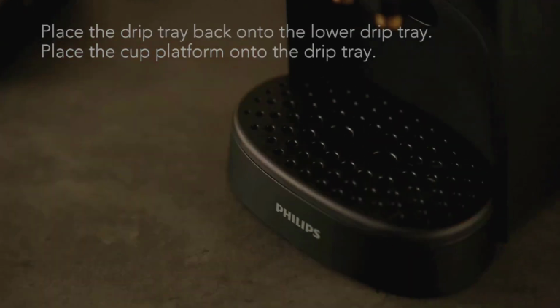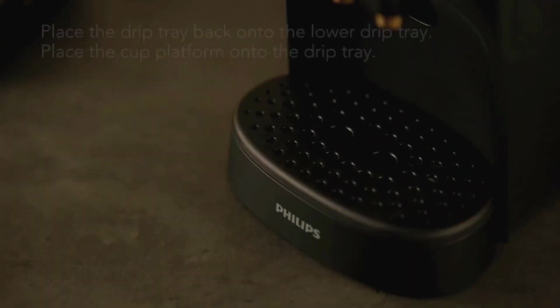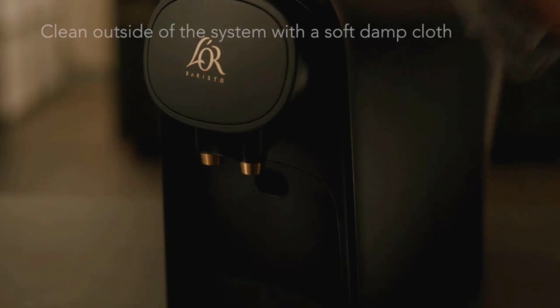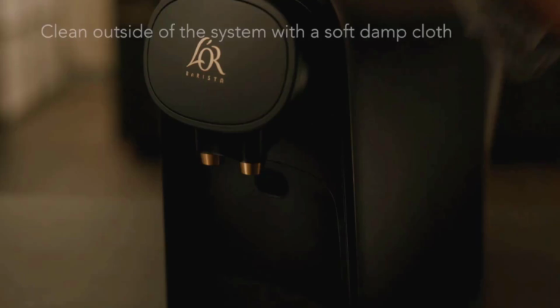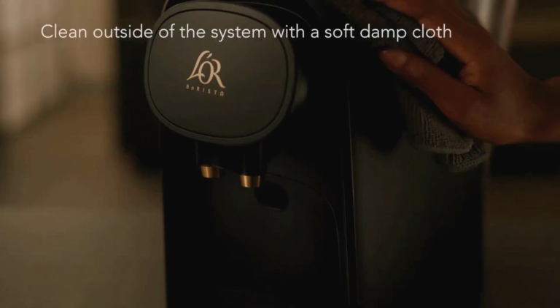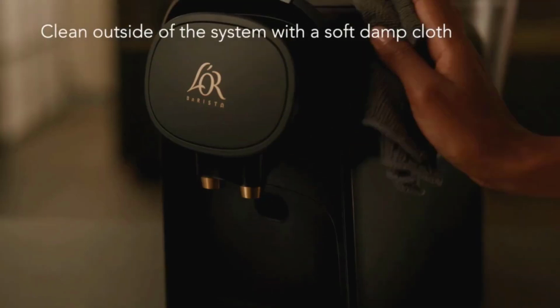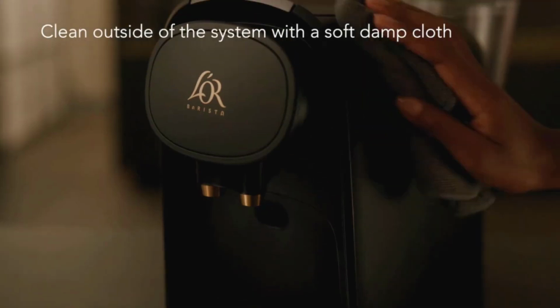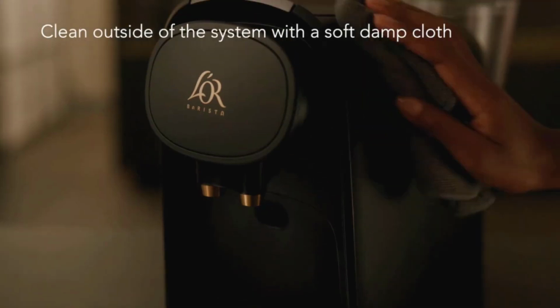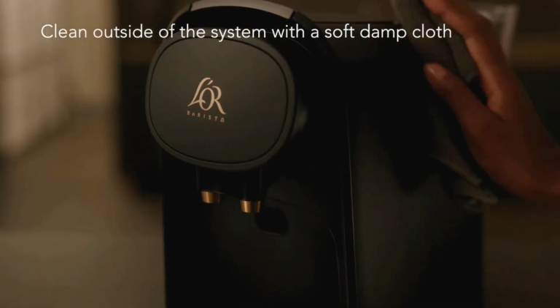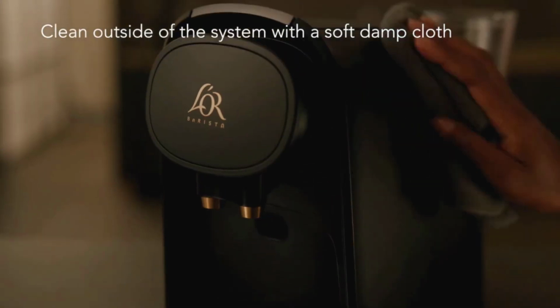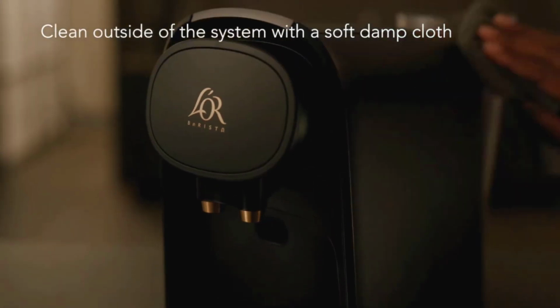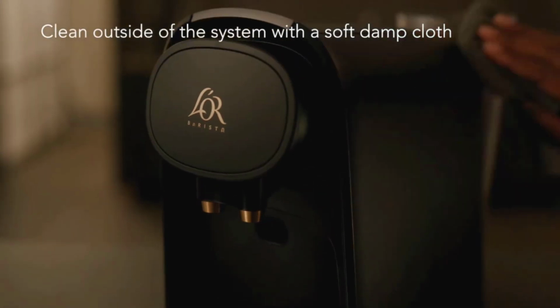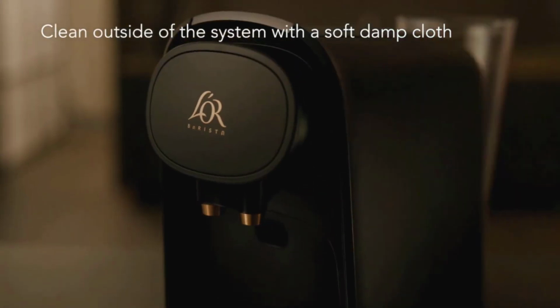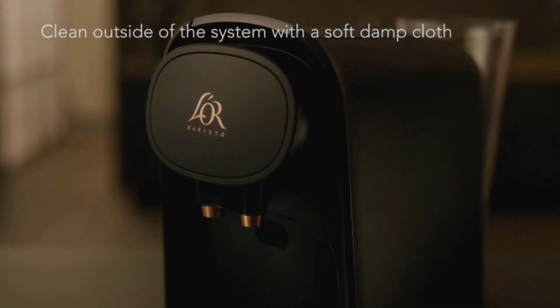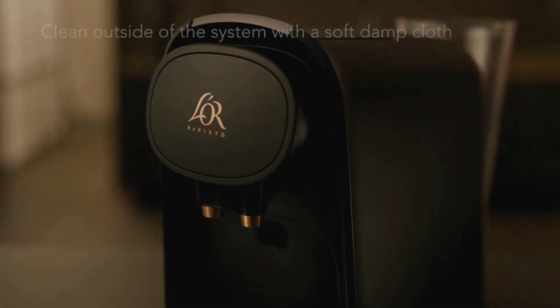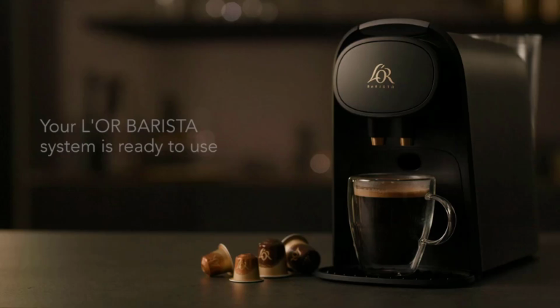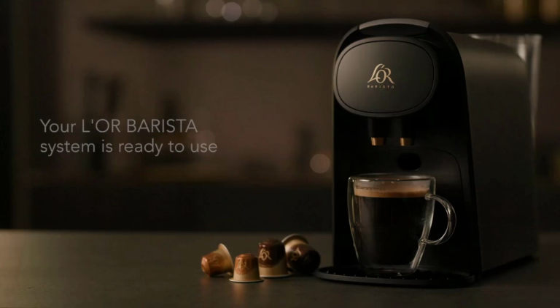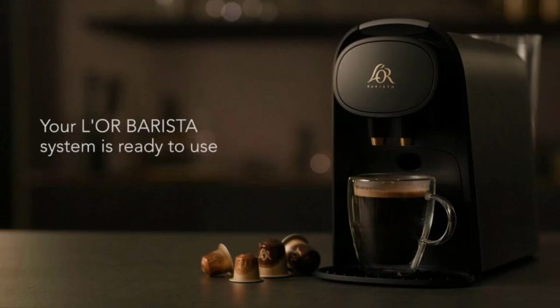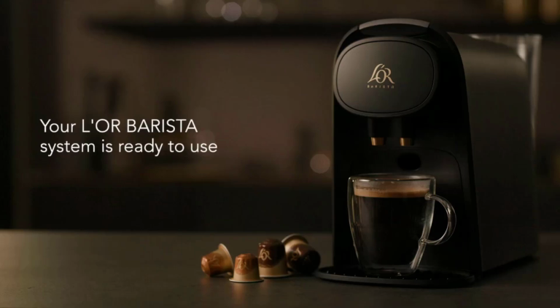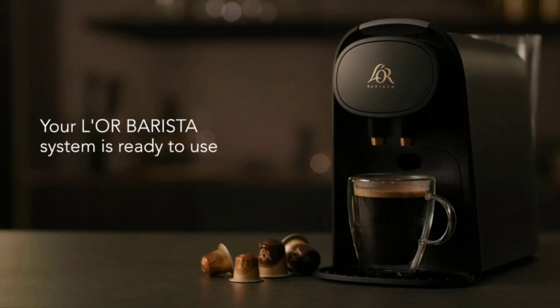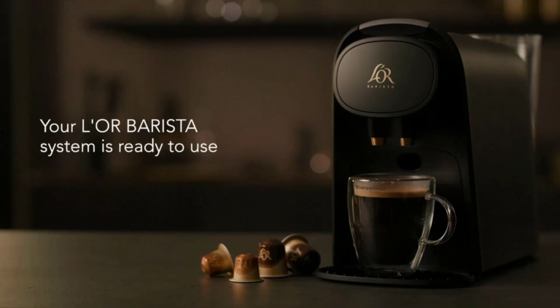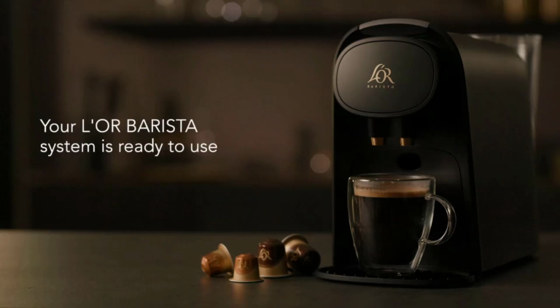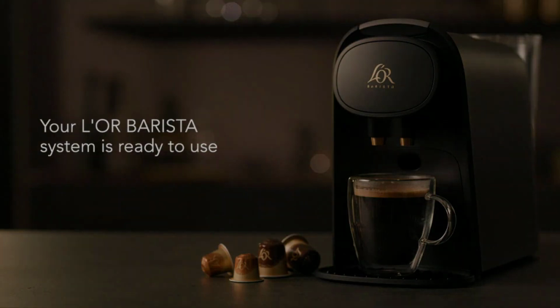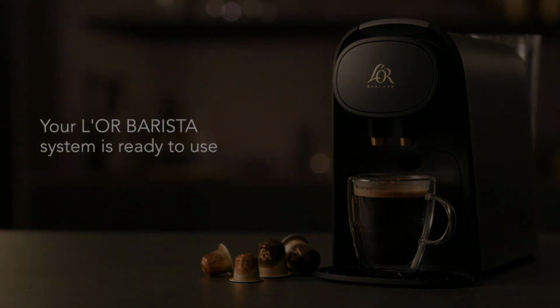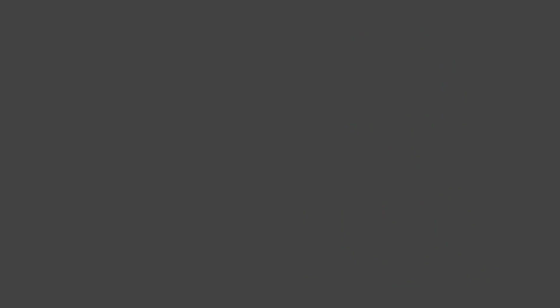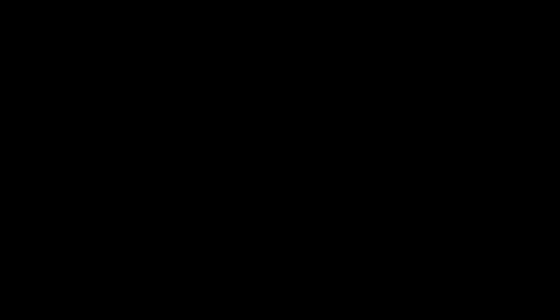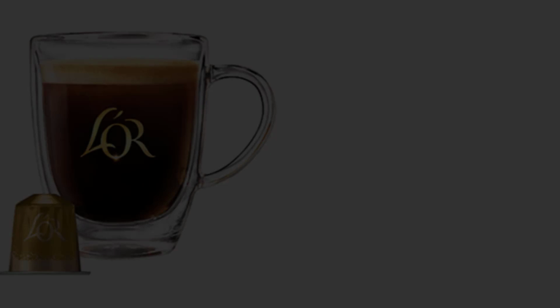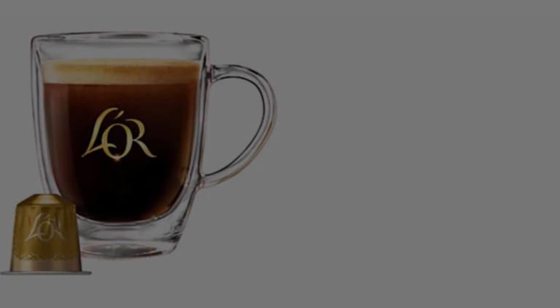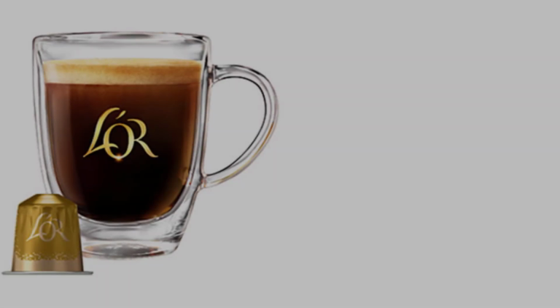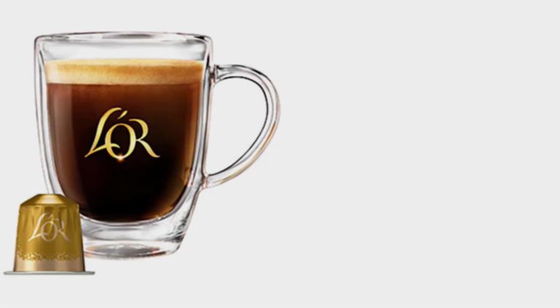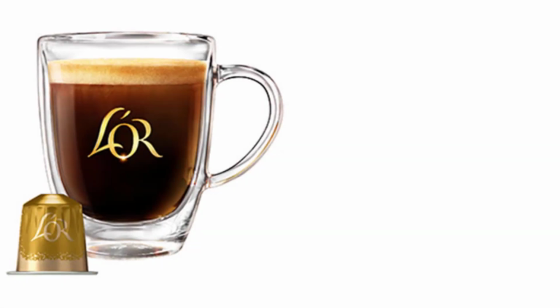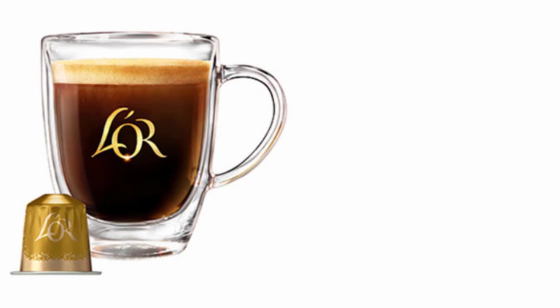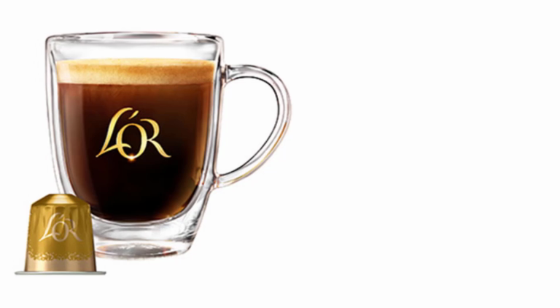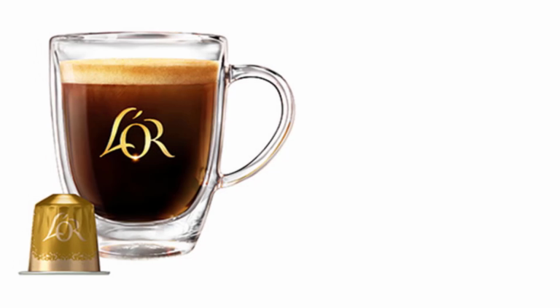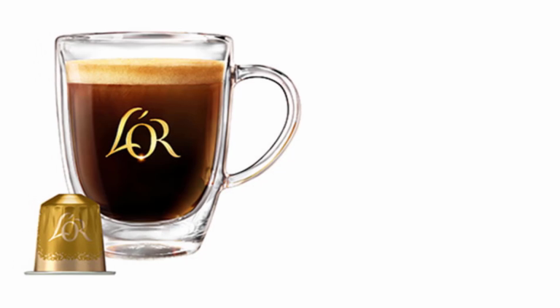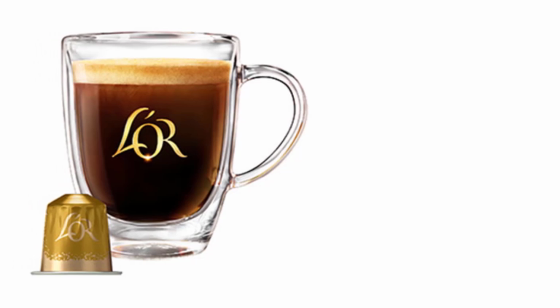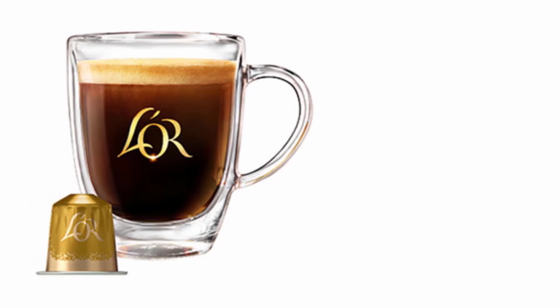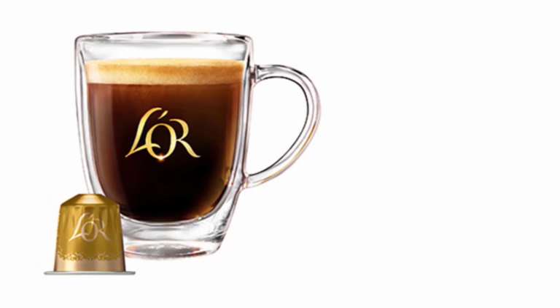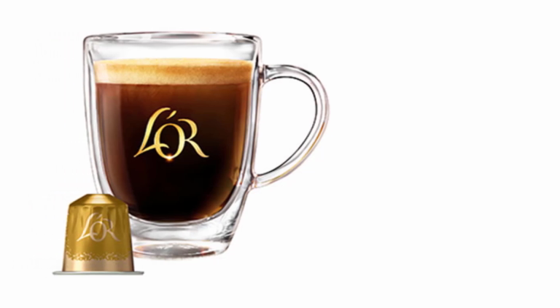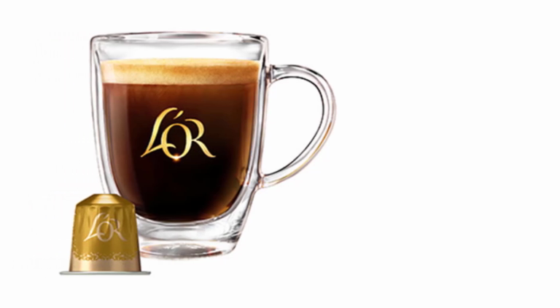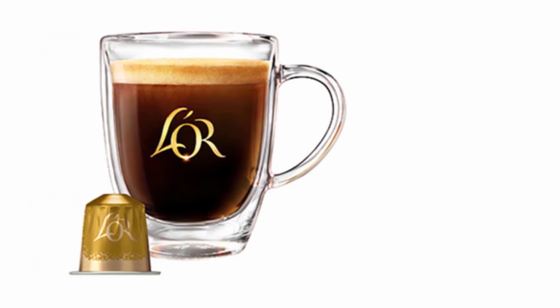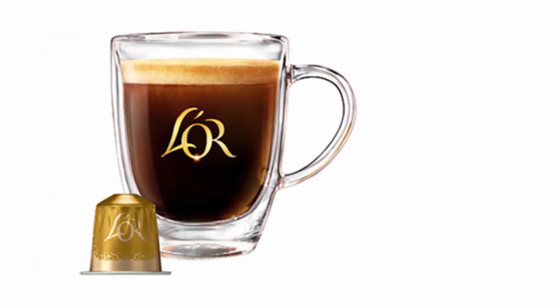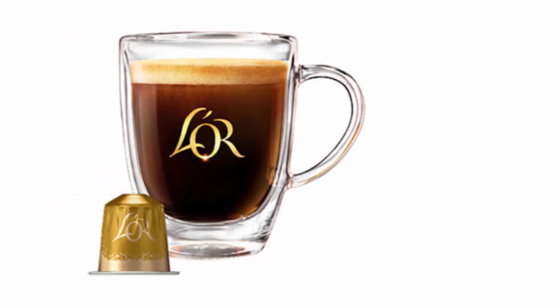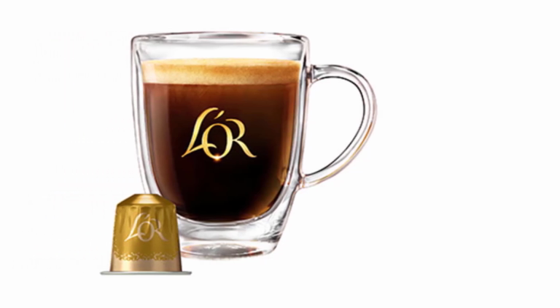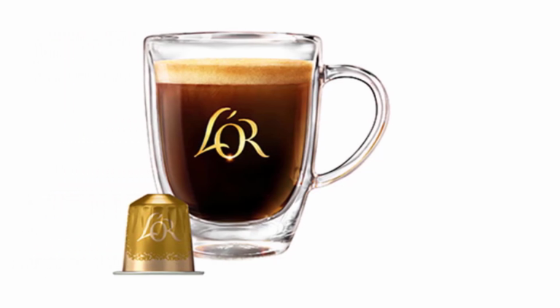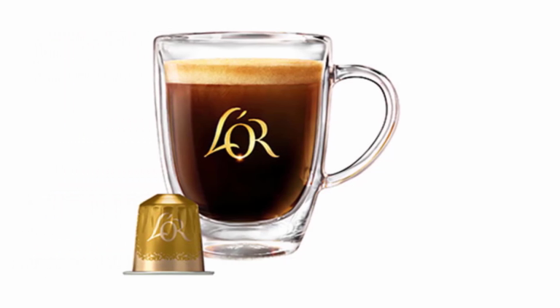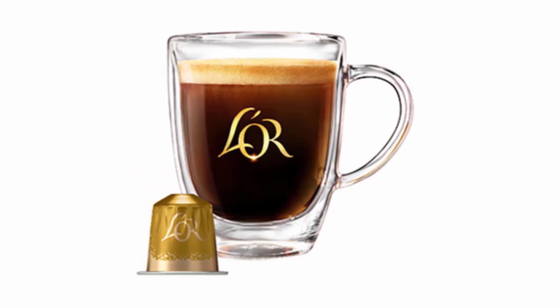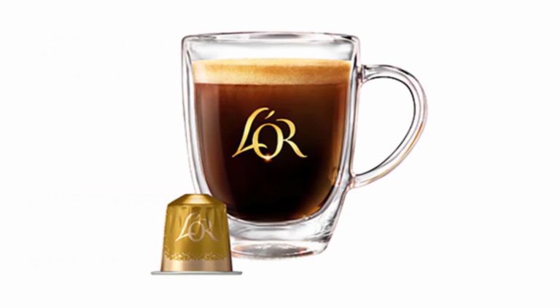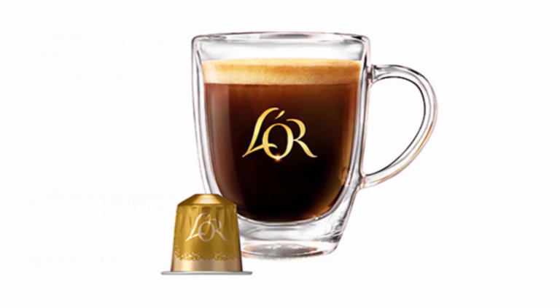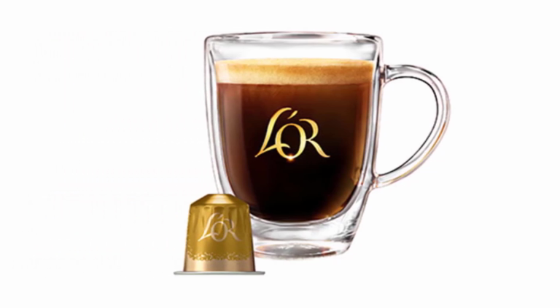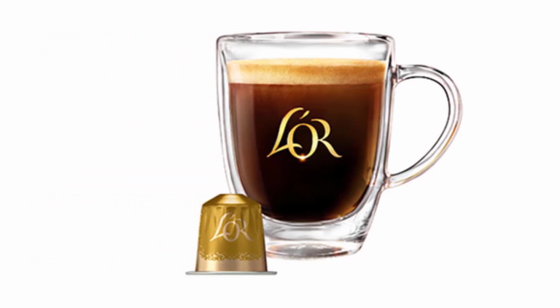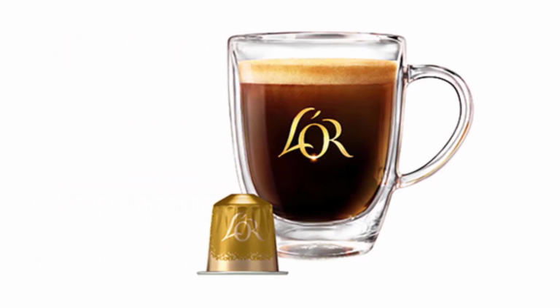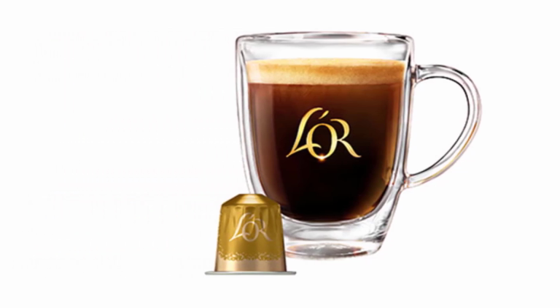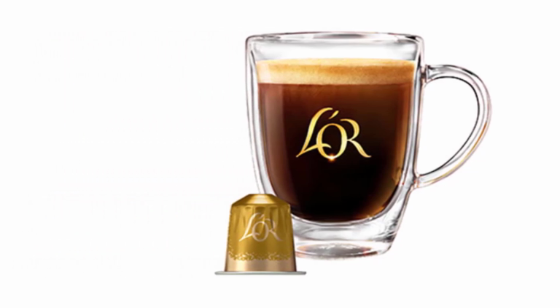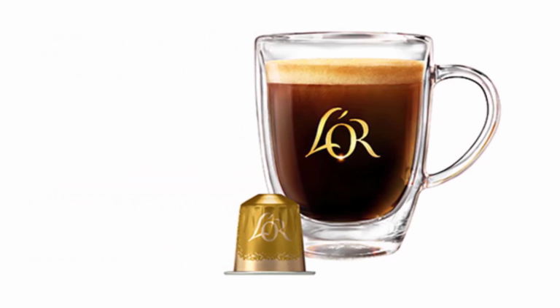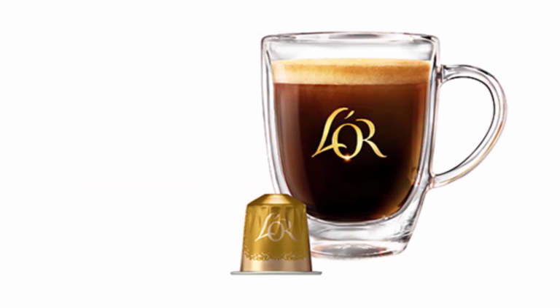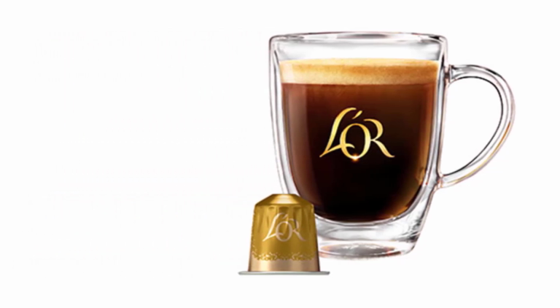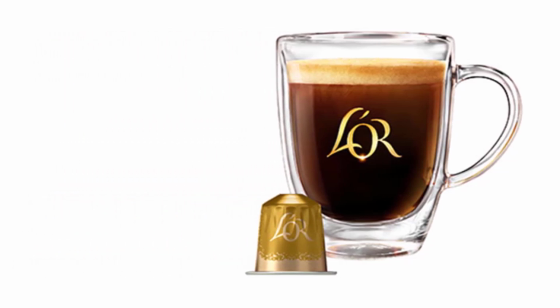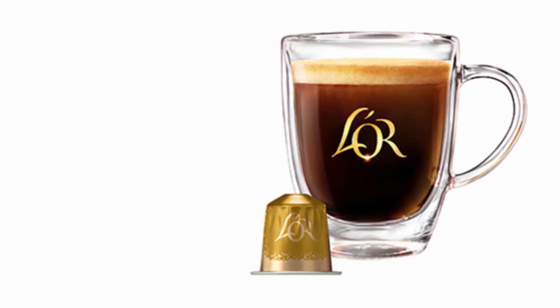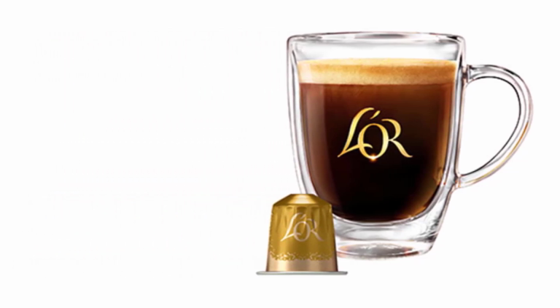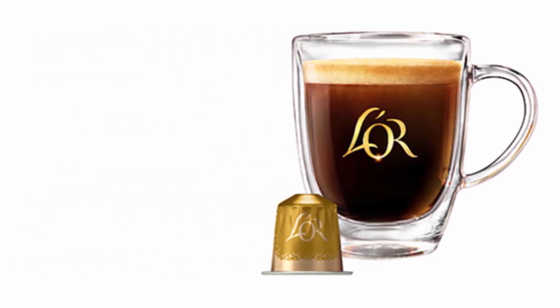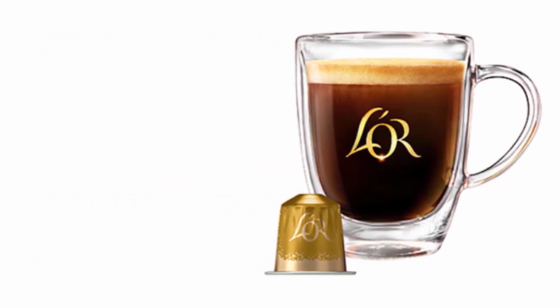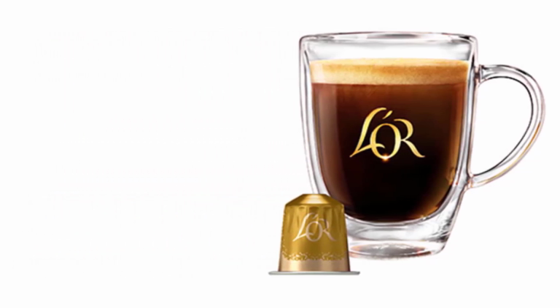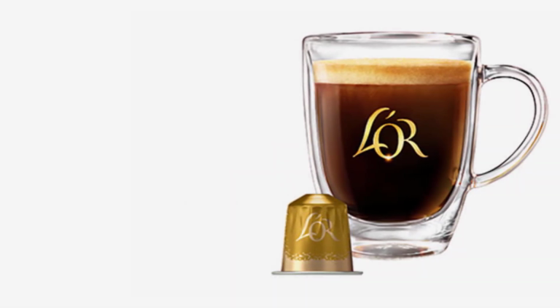It uses a variety of coffee and espresso capsules, heats quickly, and features a 40-ounce detachable water tank.